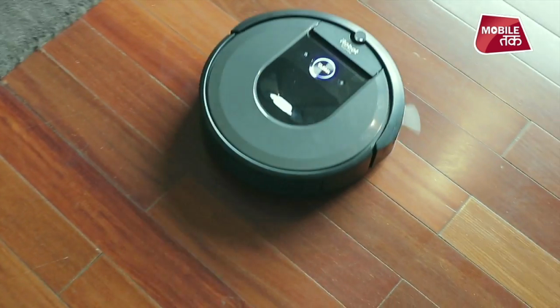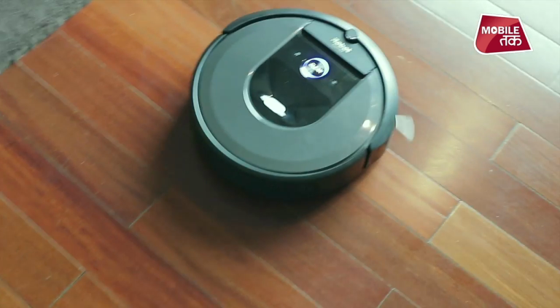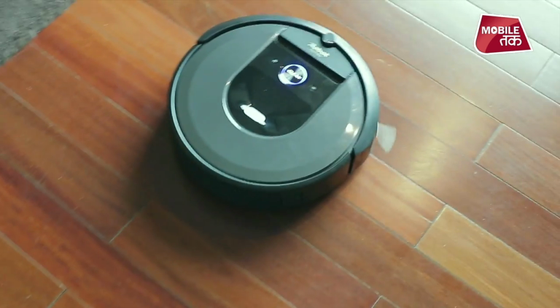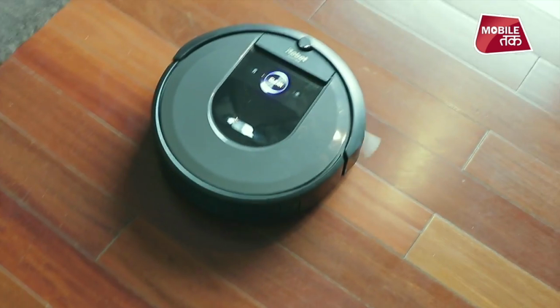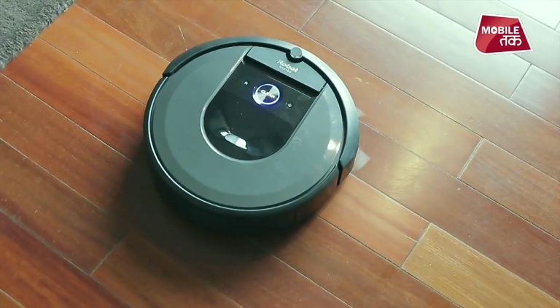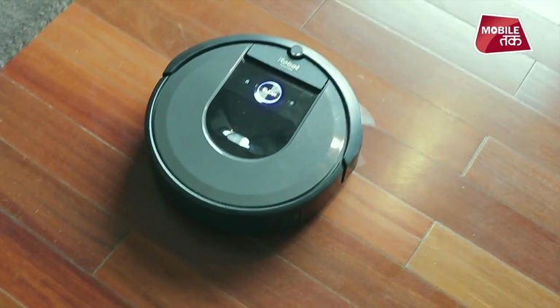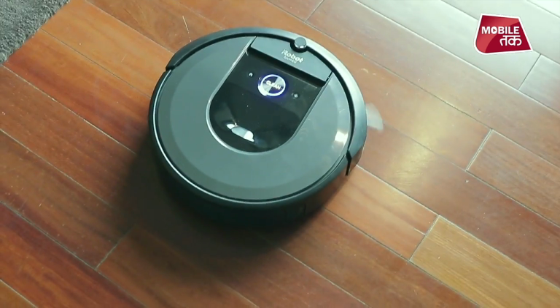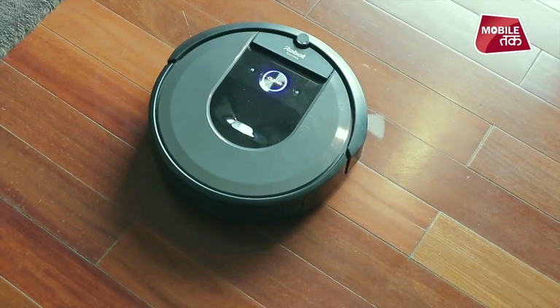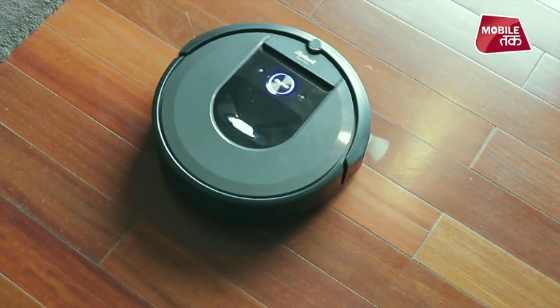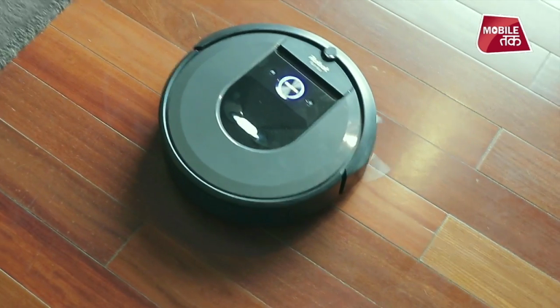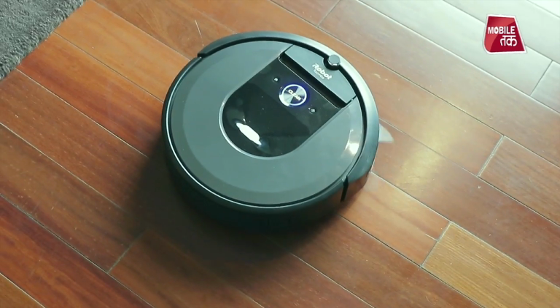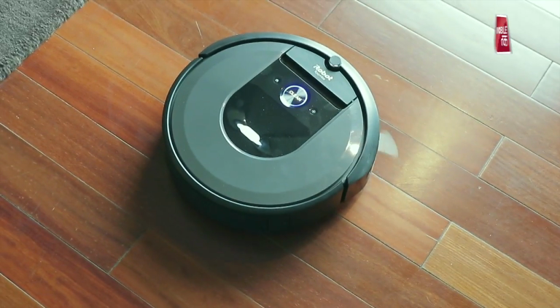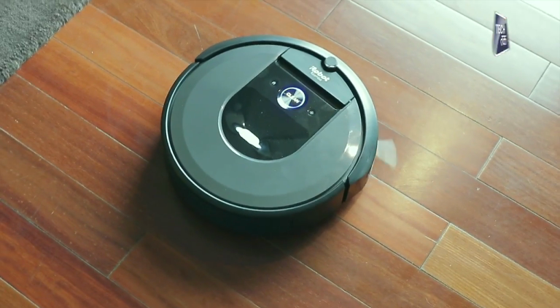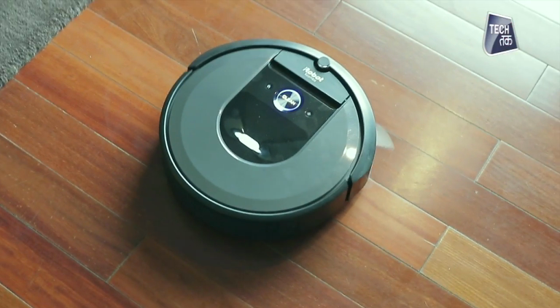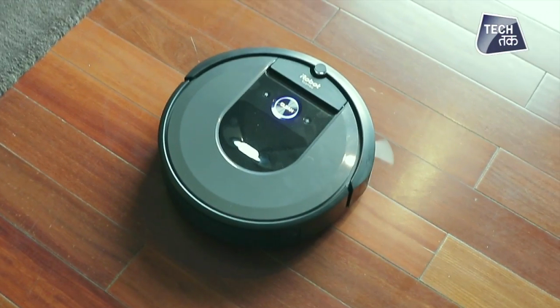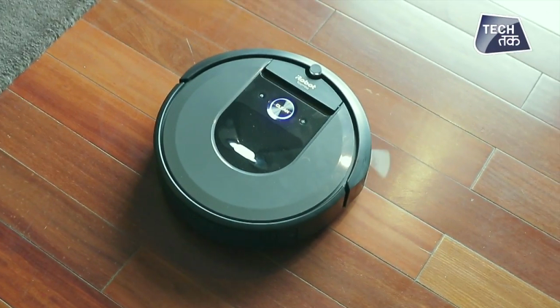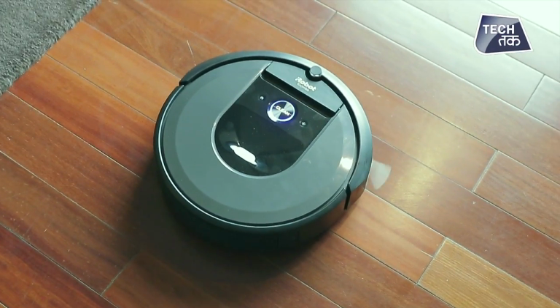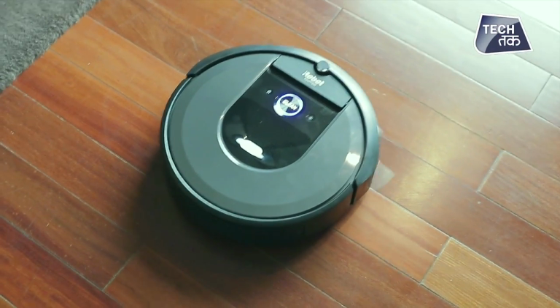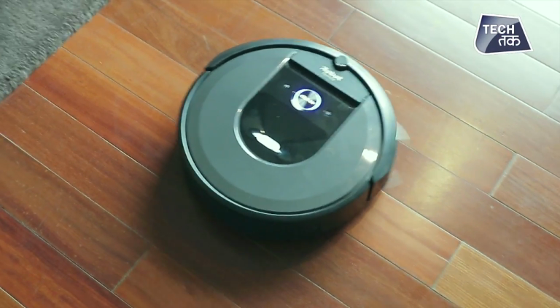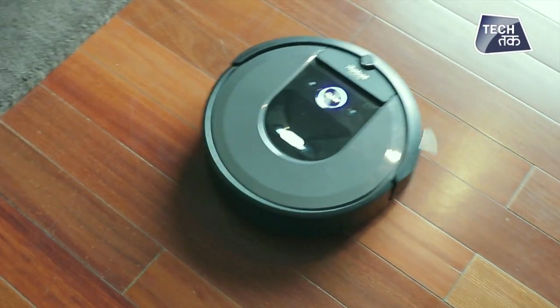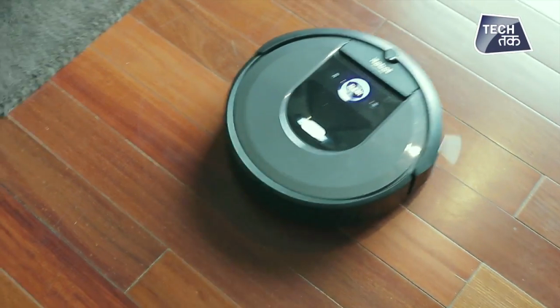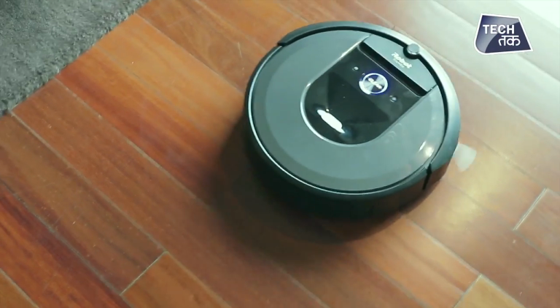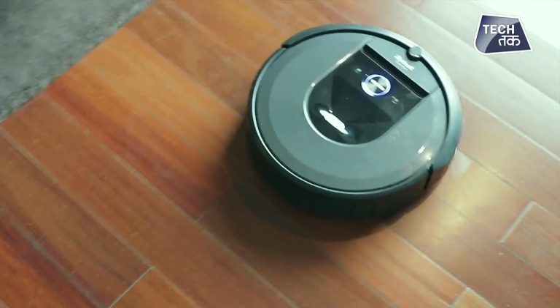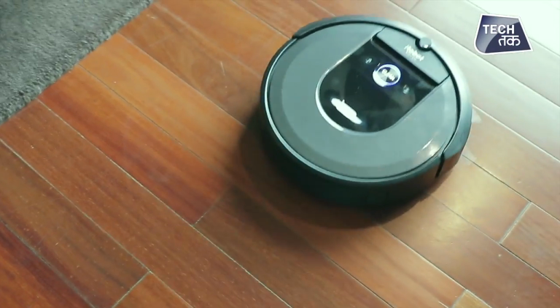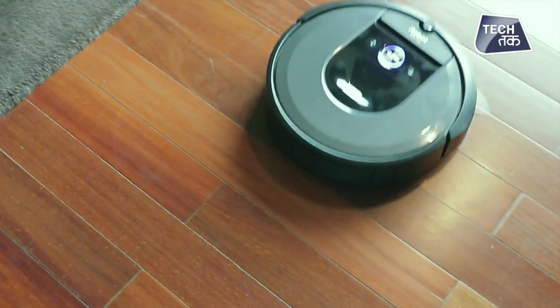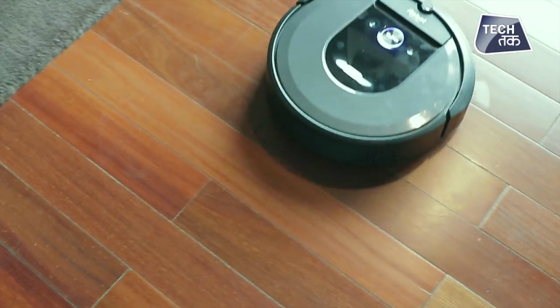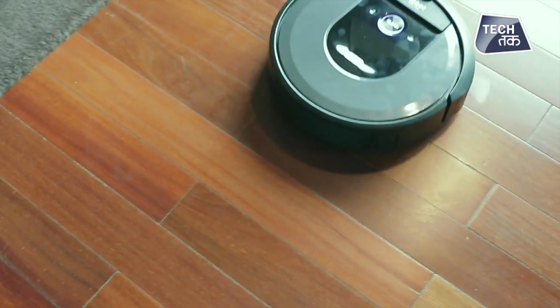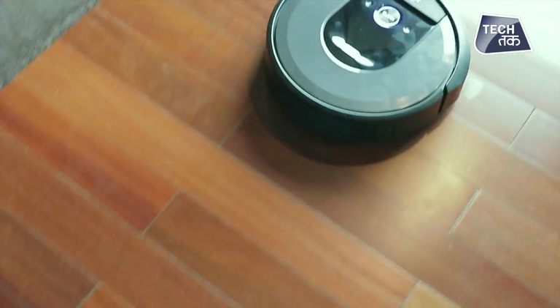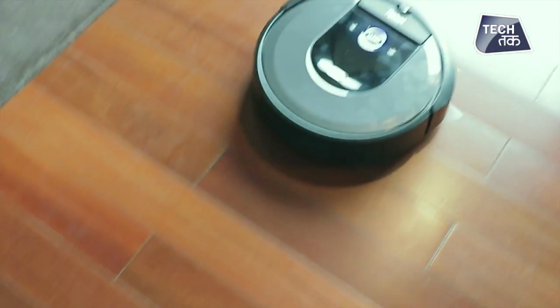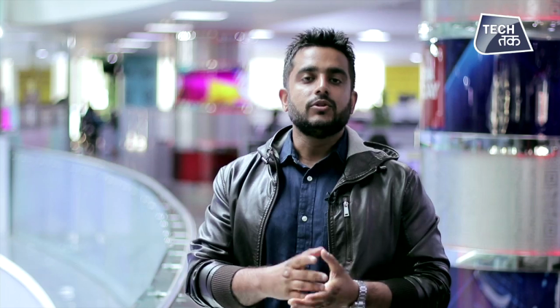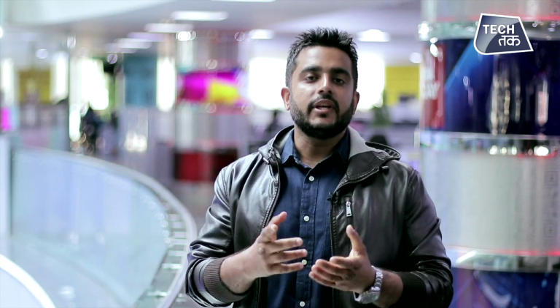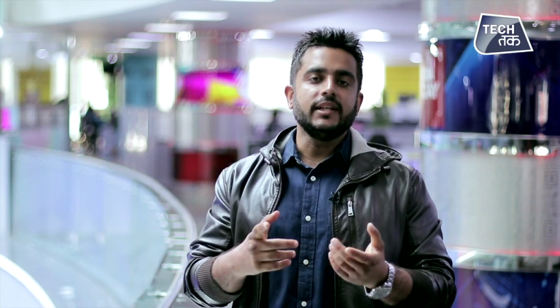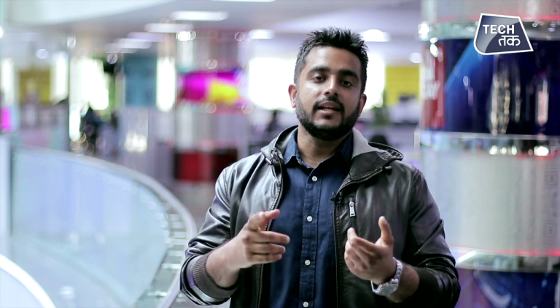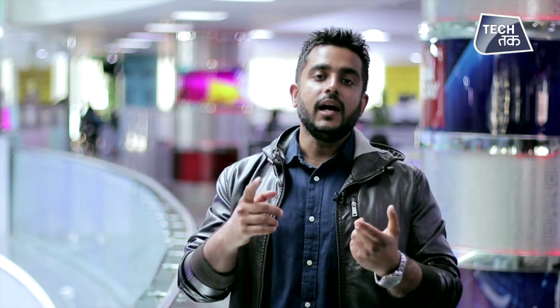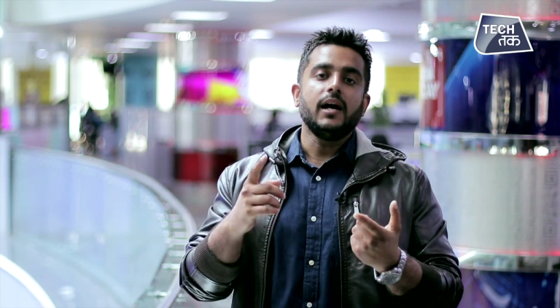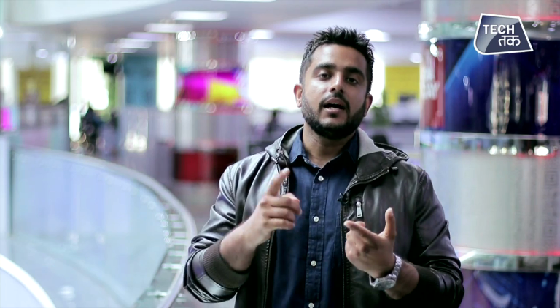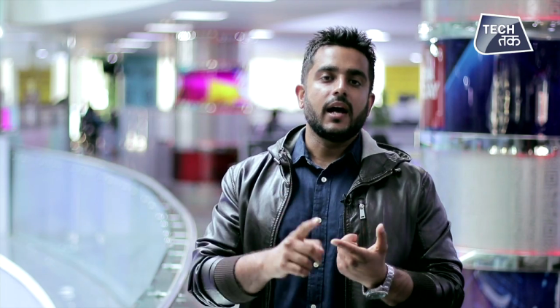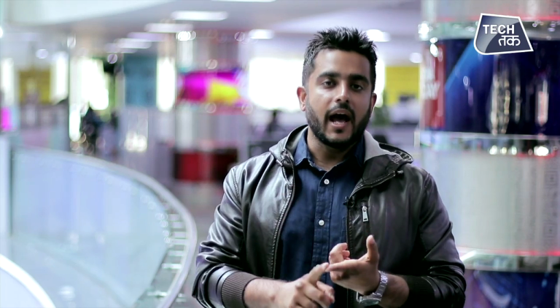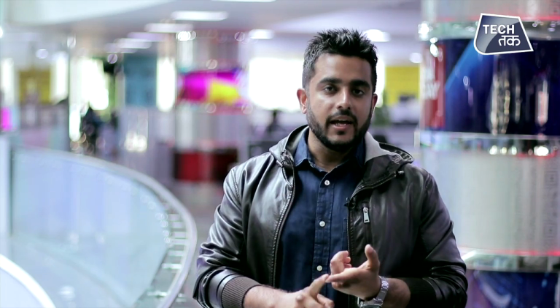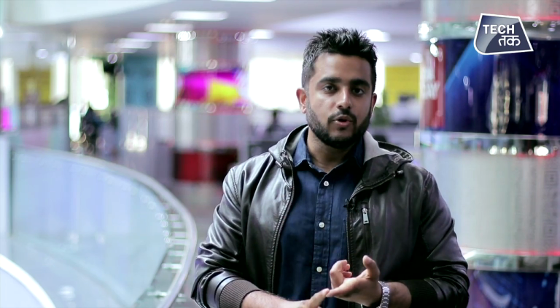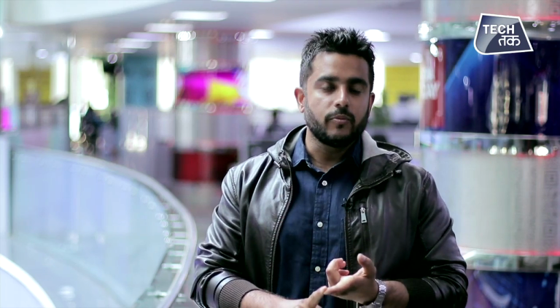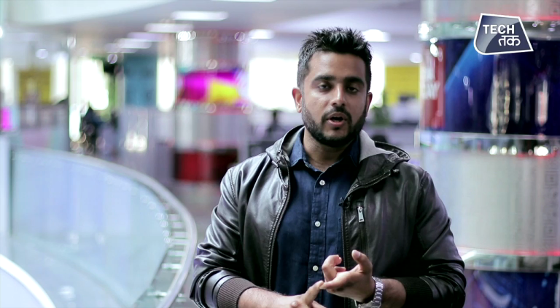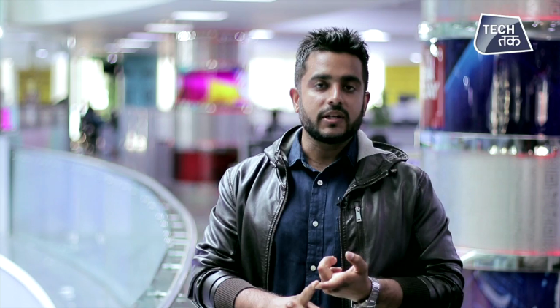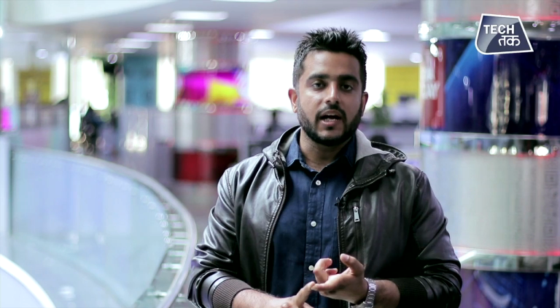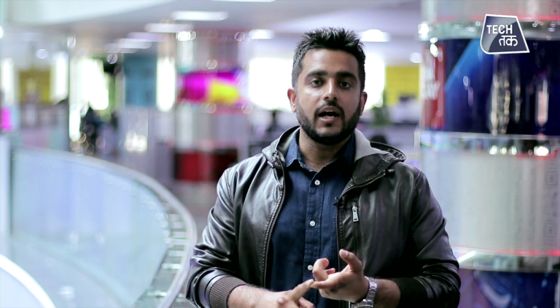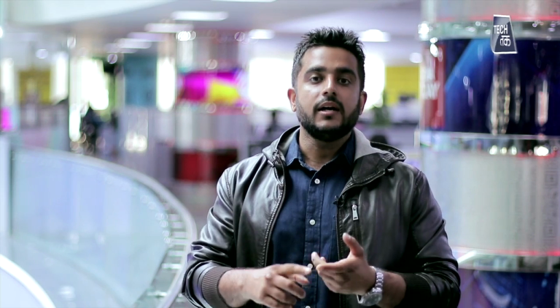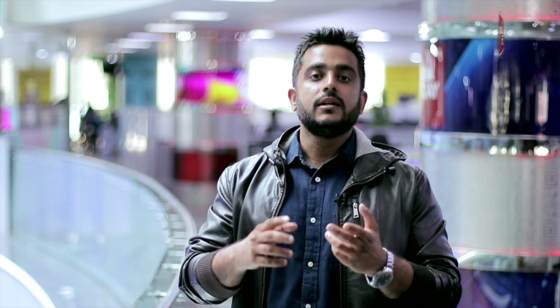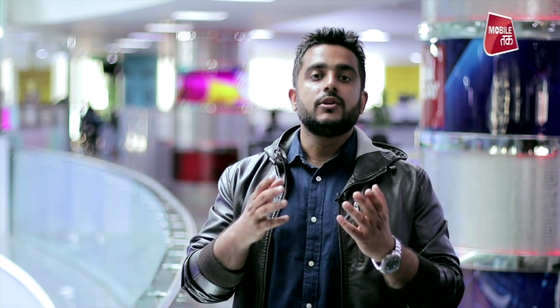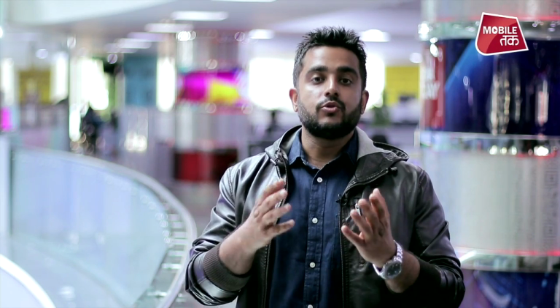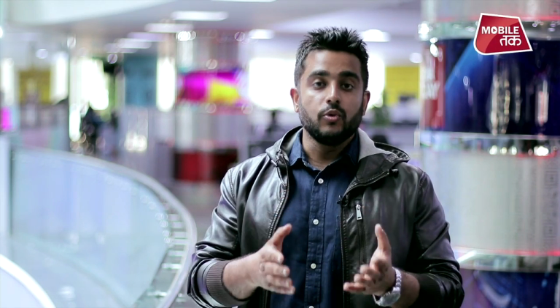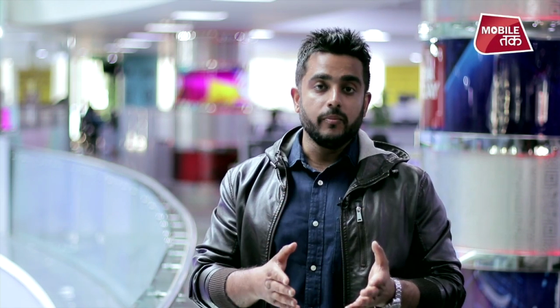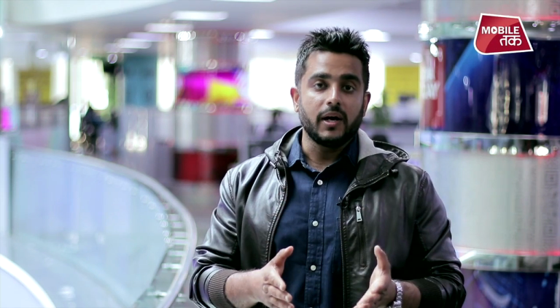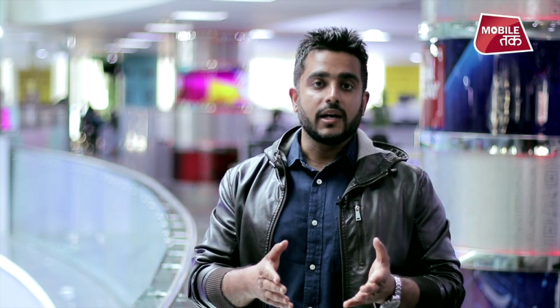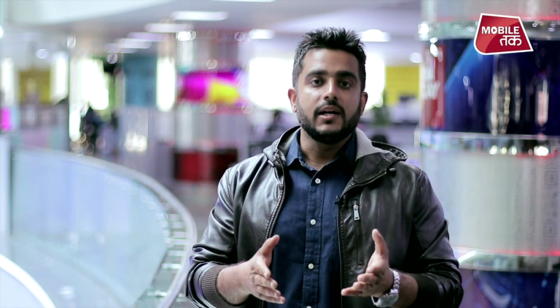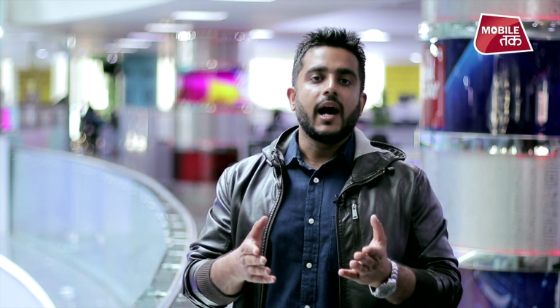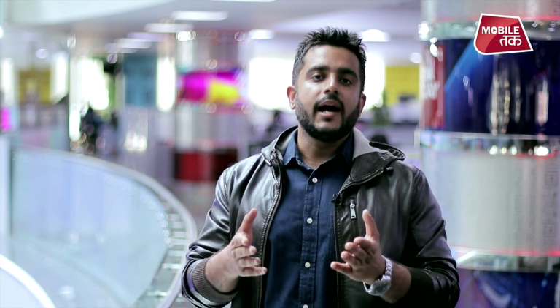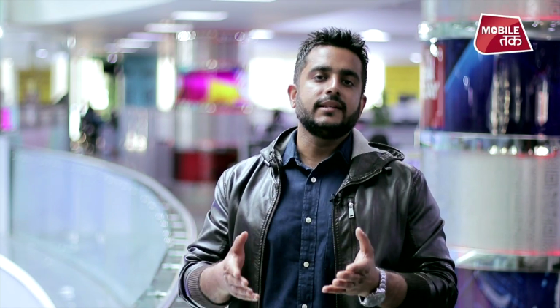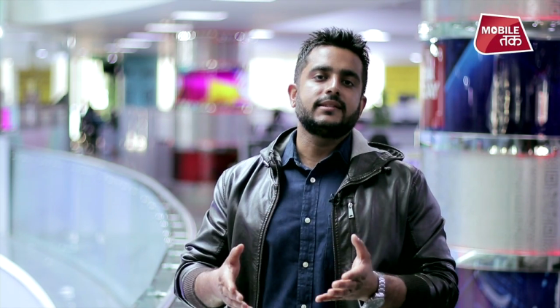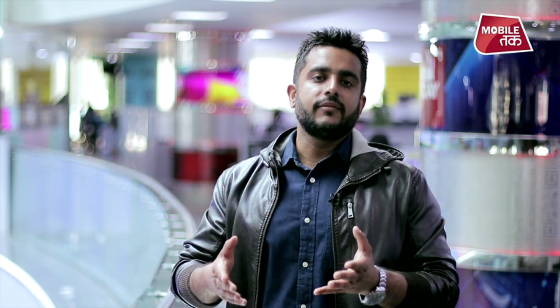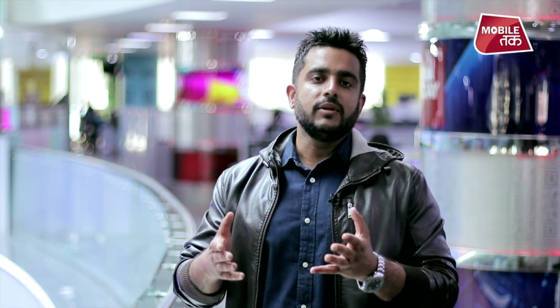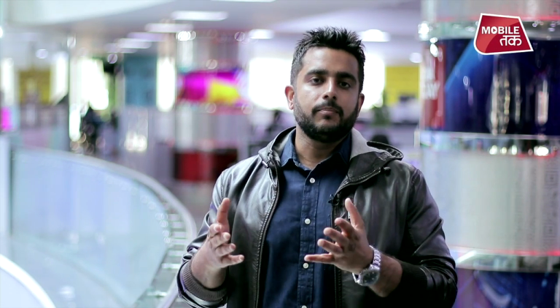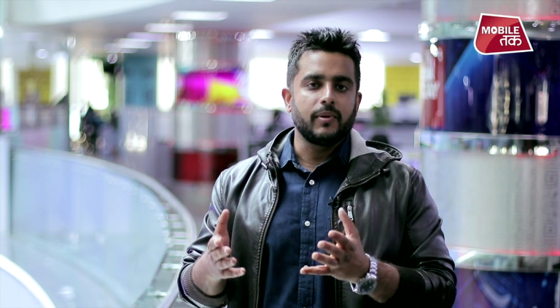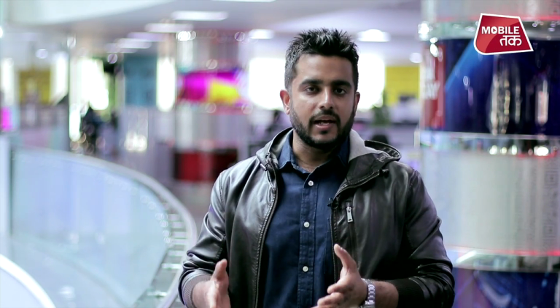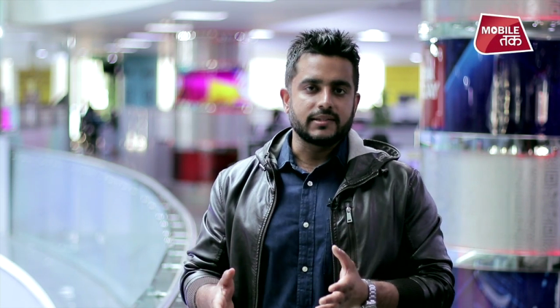This is the kind of technology that it is carrying with itself. This was iRobot's Roomba i7 Plus.